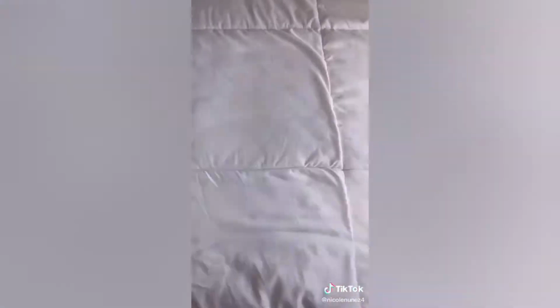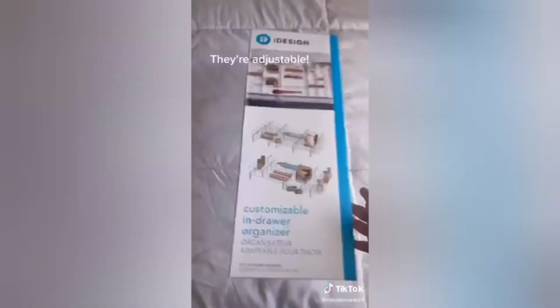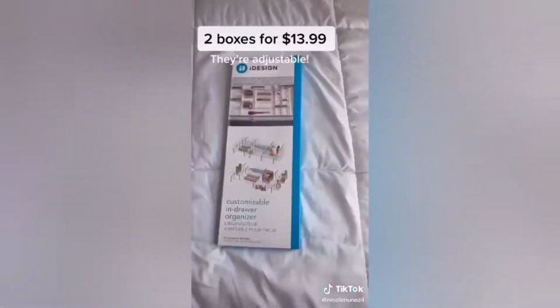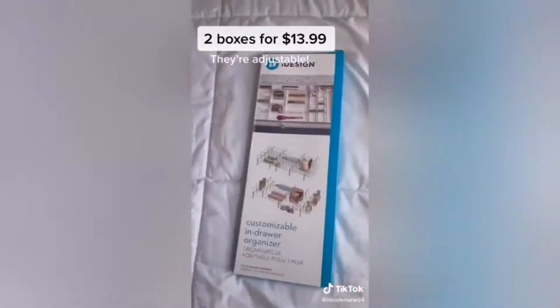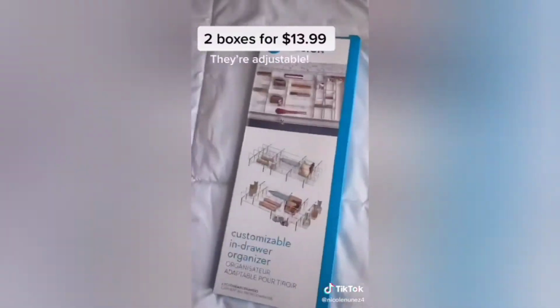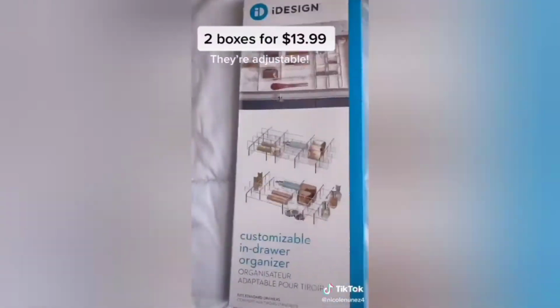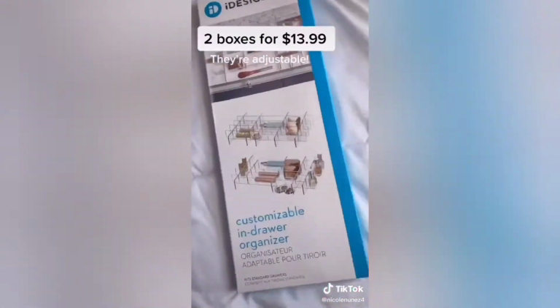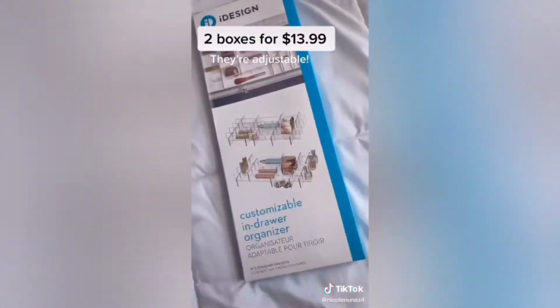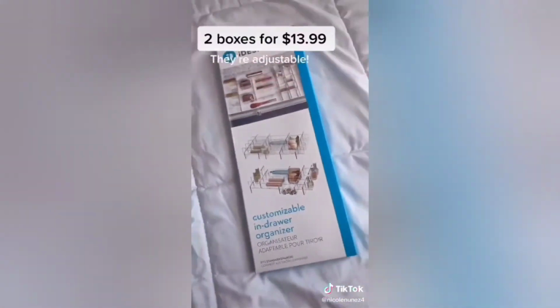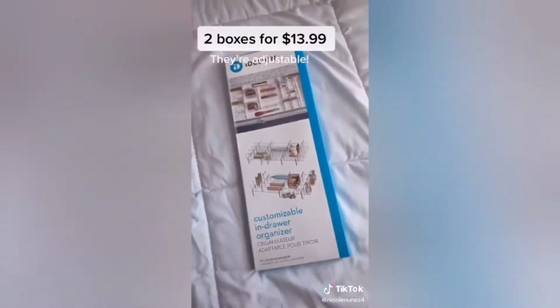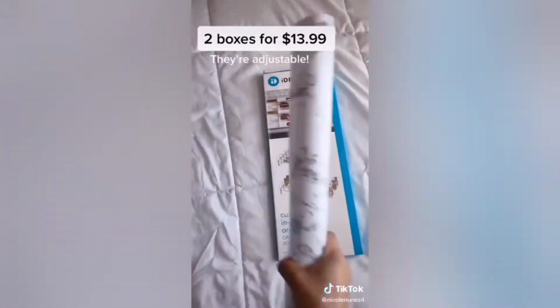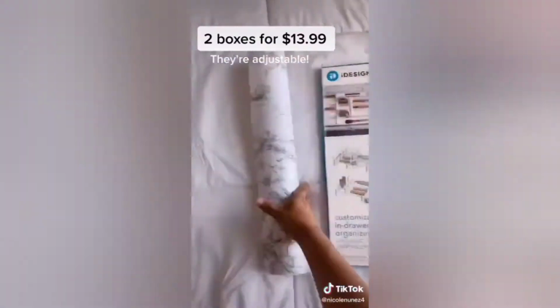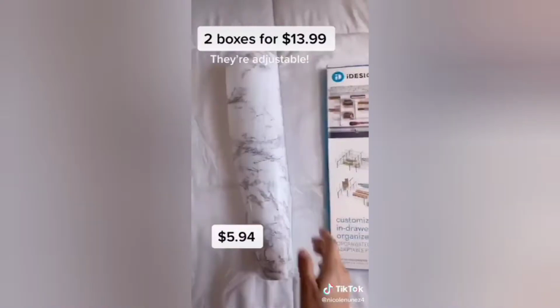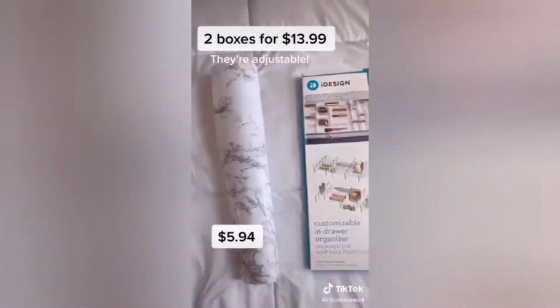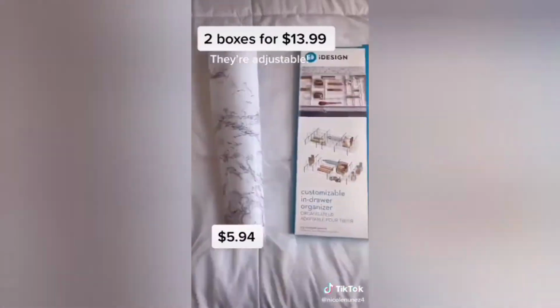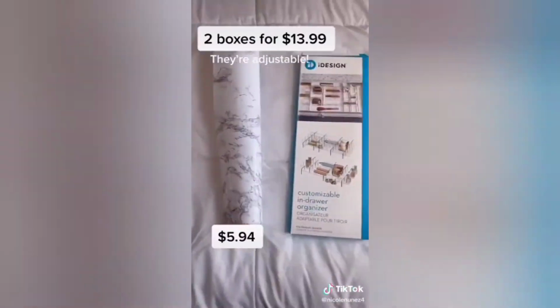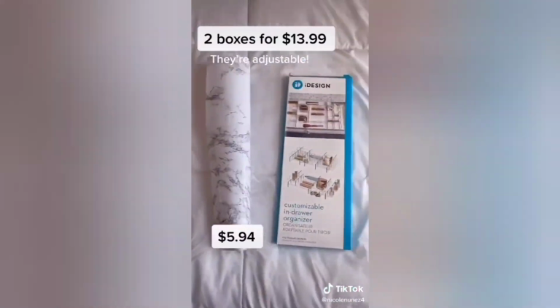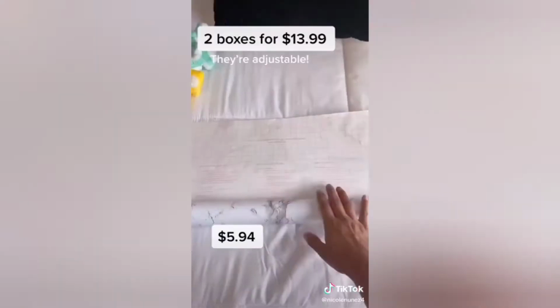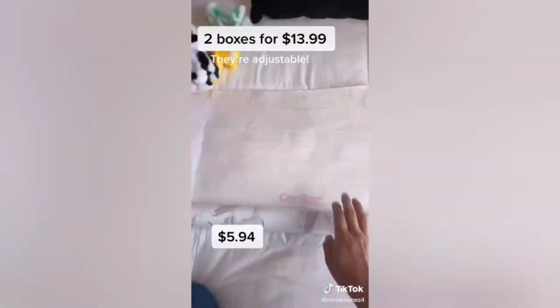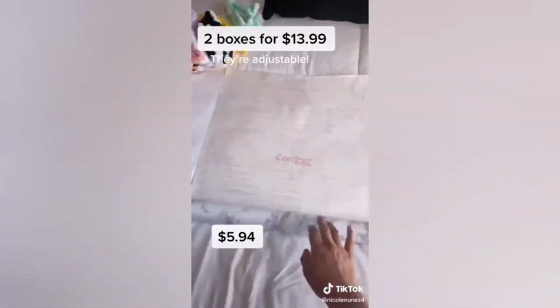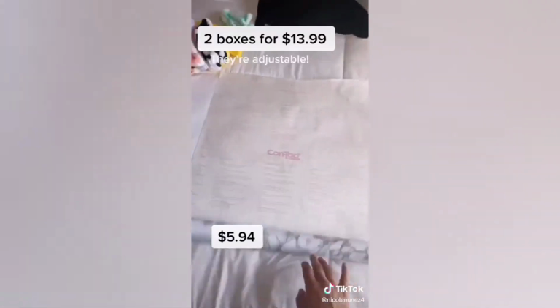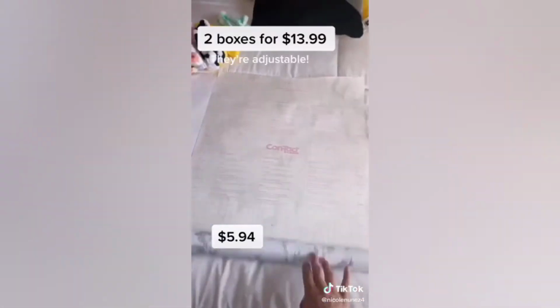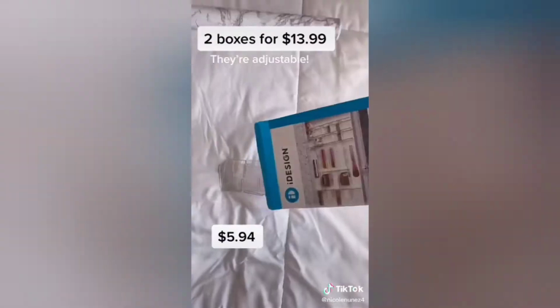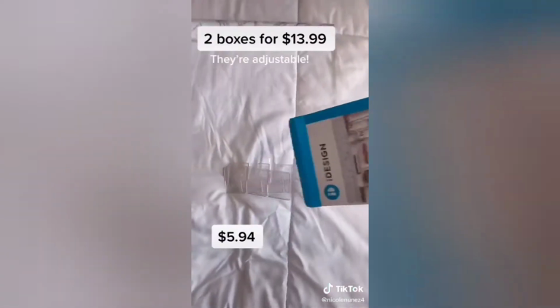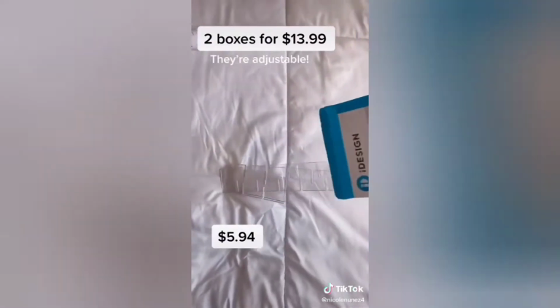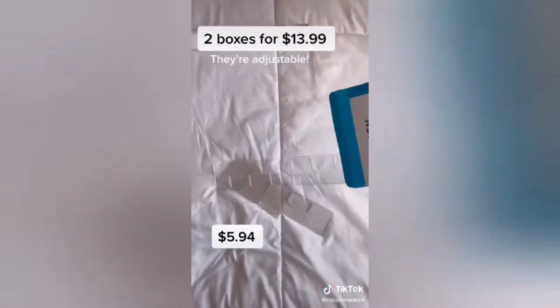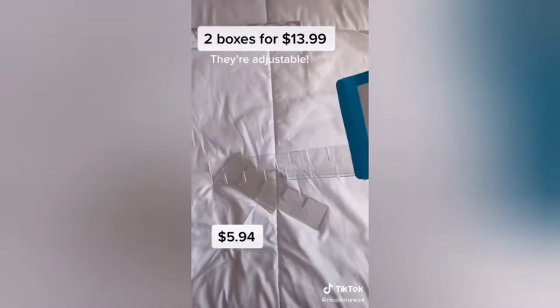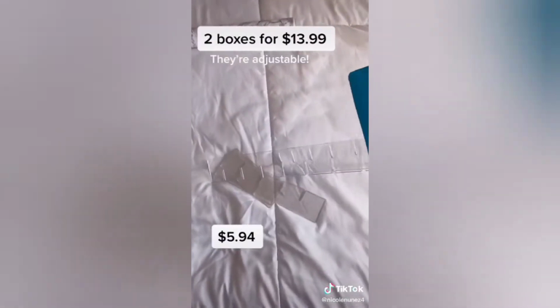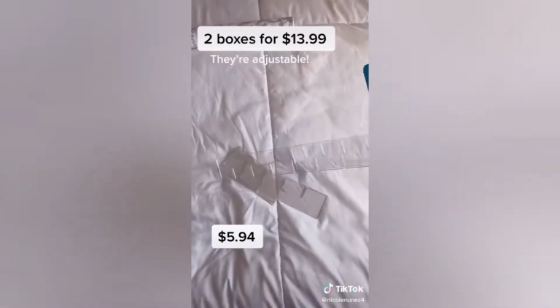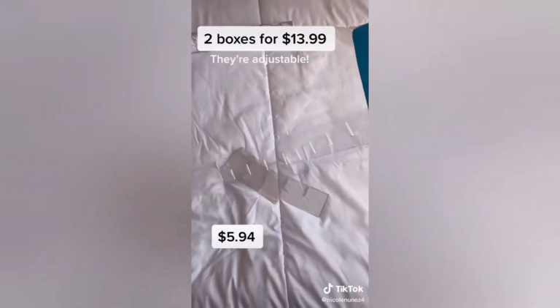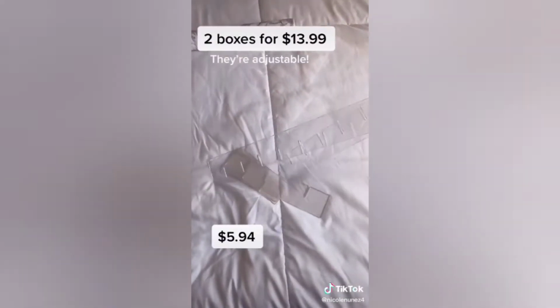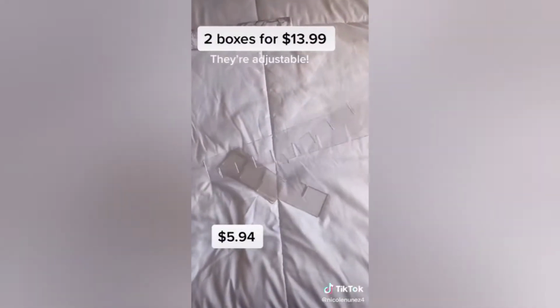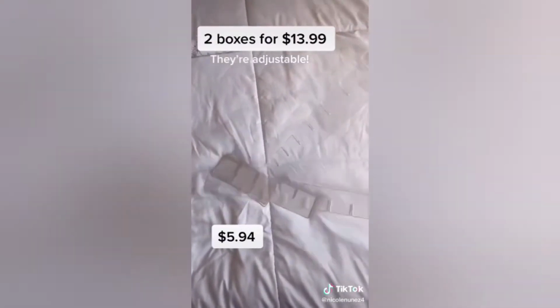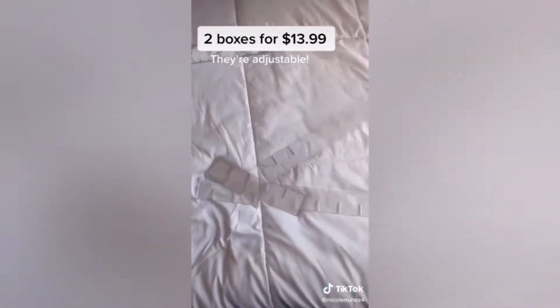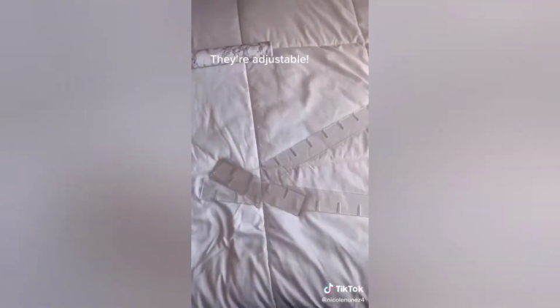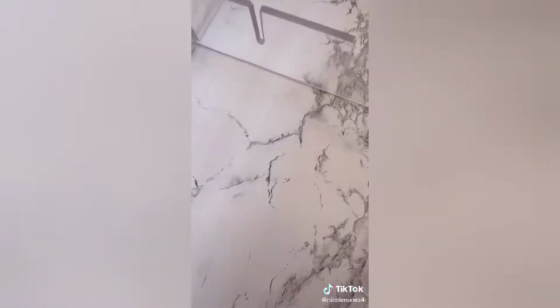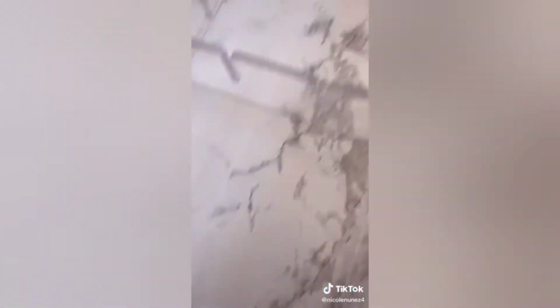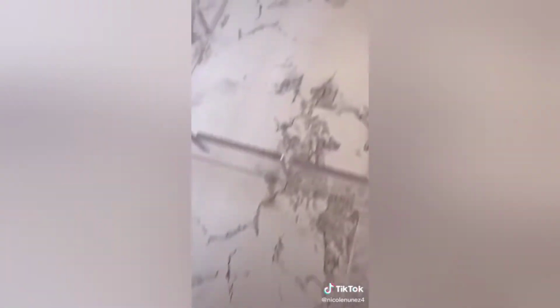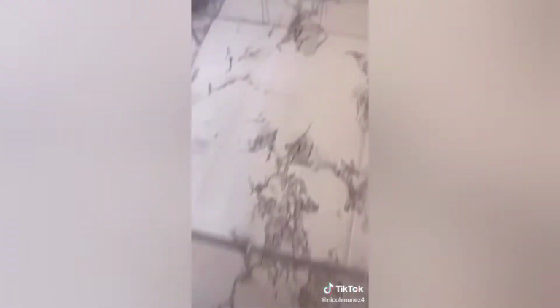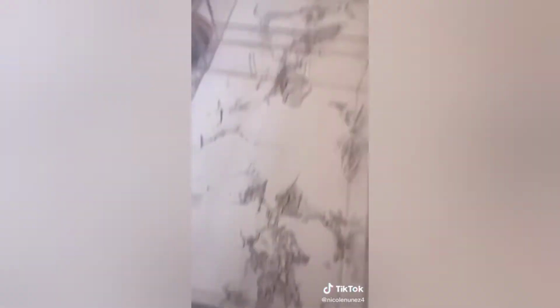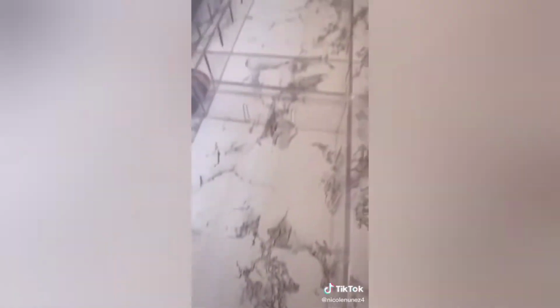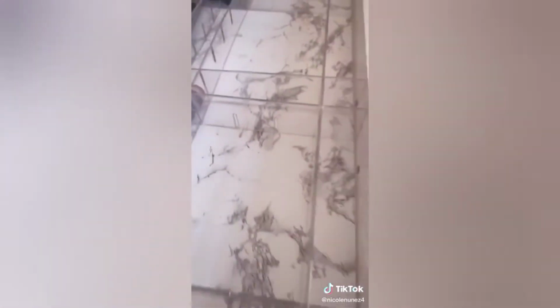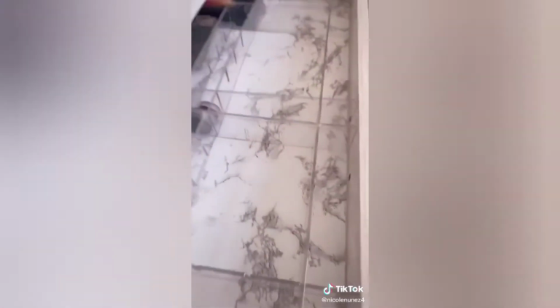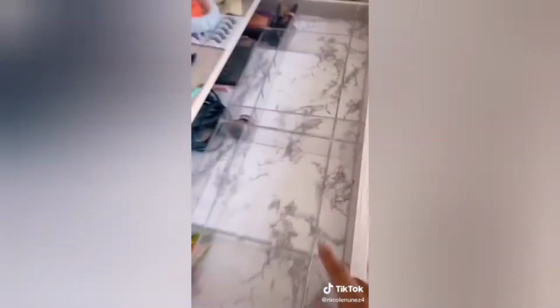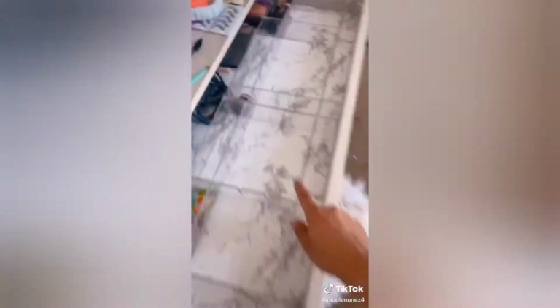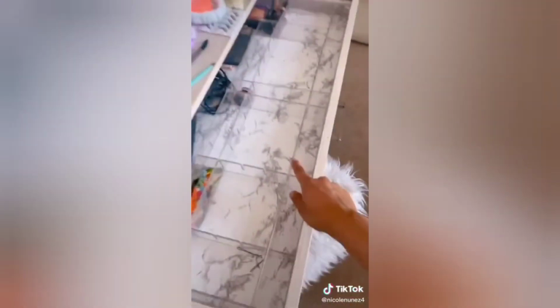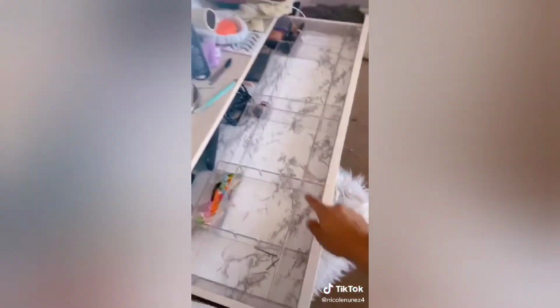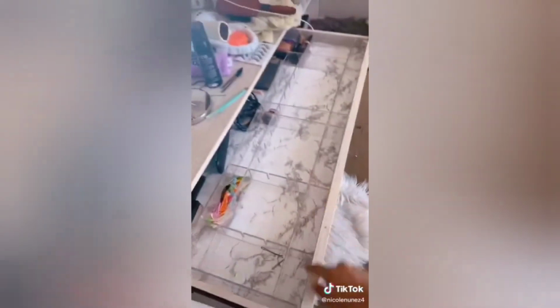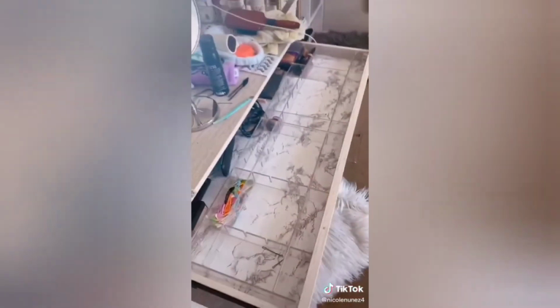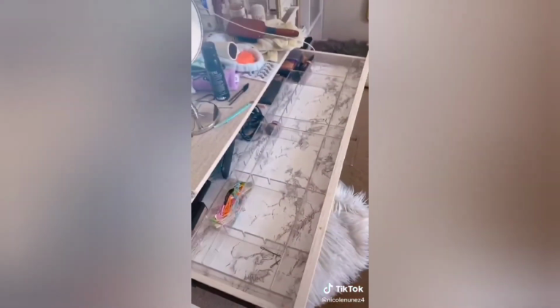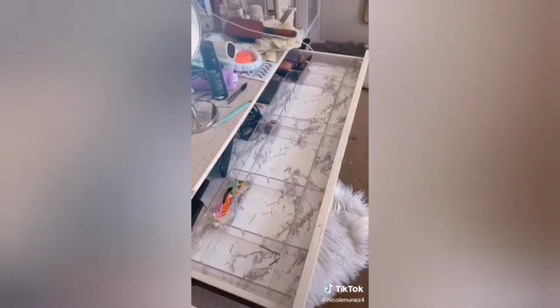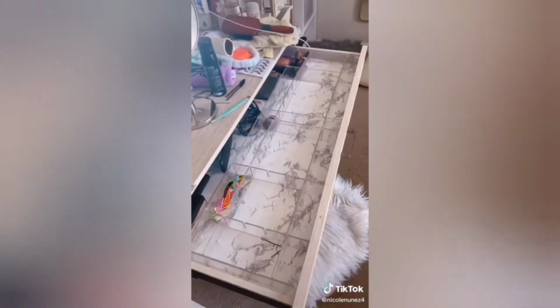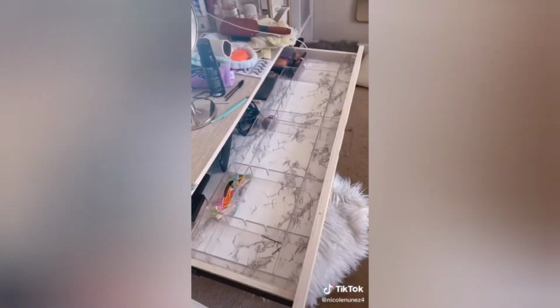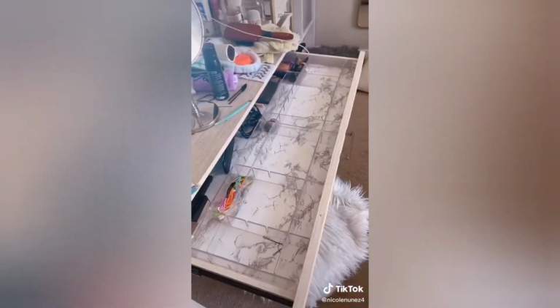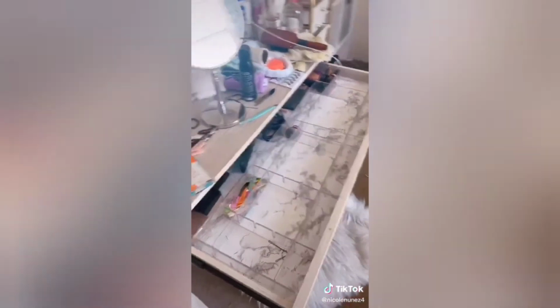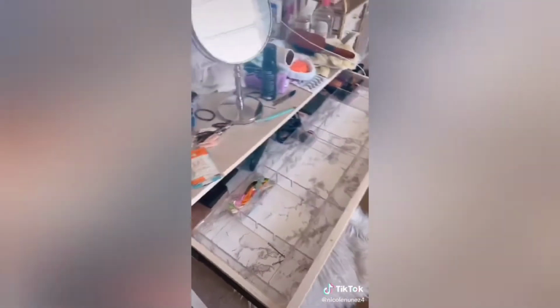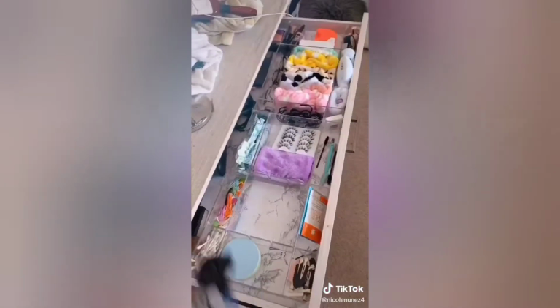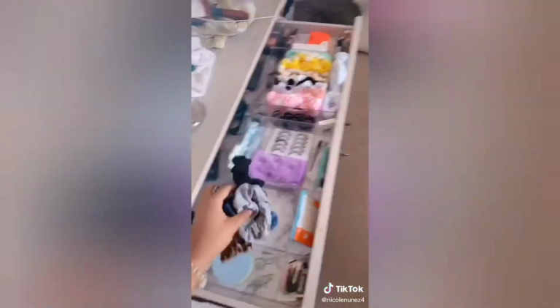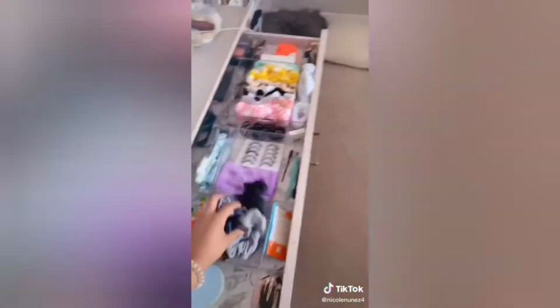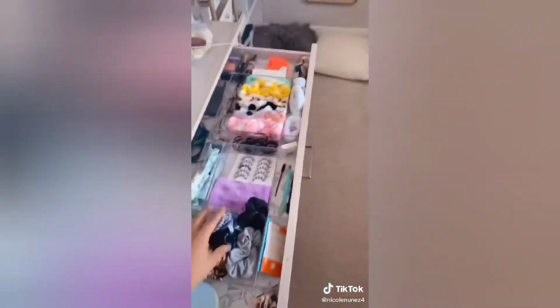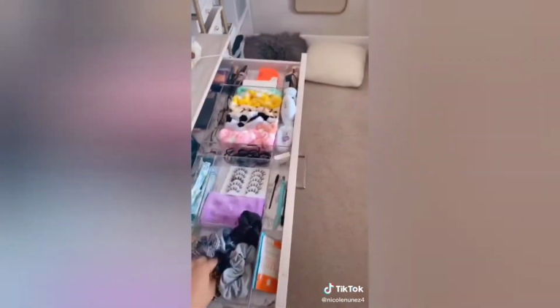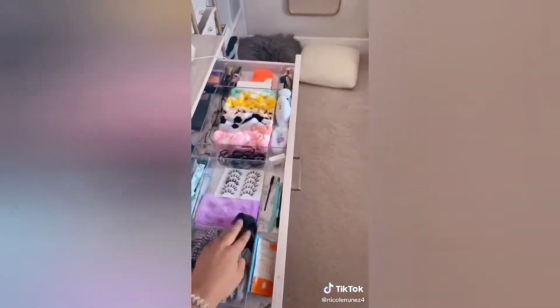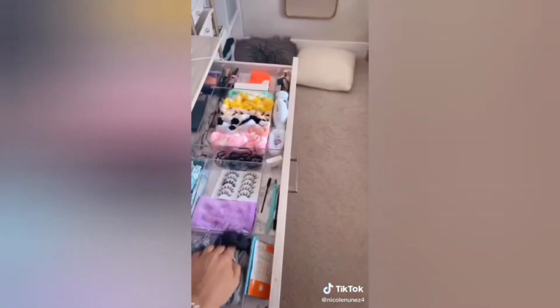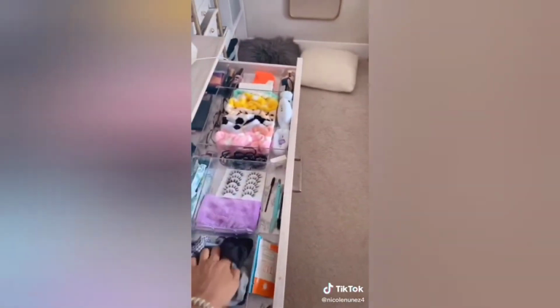Then I got drawer organizers and marble contact paper to organize my drawers. Everything looked so much better and neater and it was way easier to get ready.